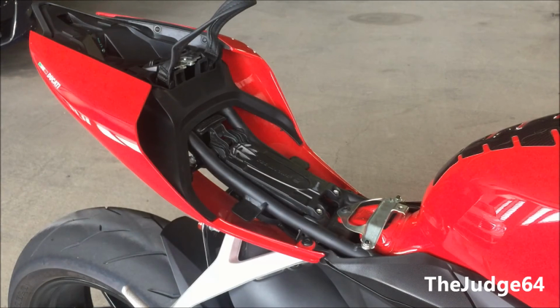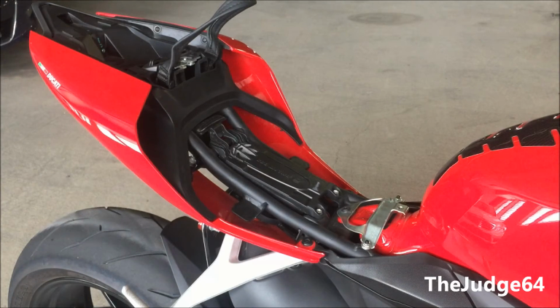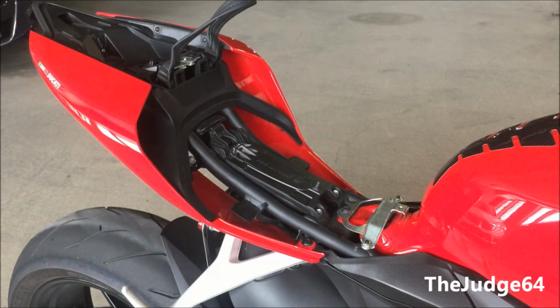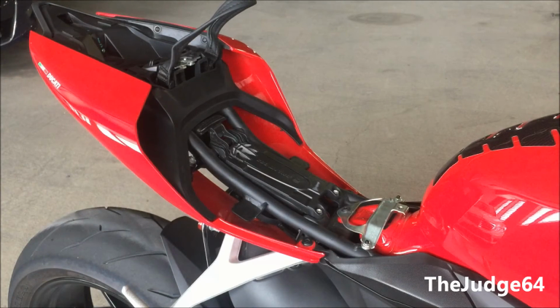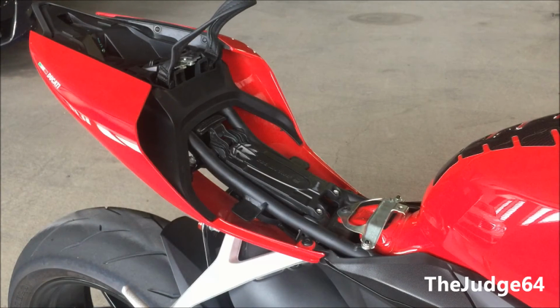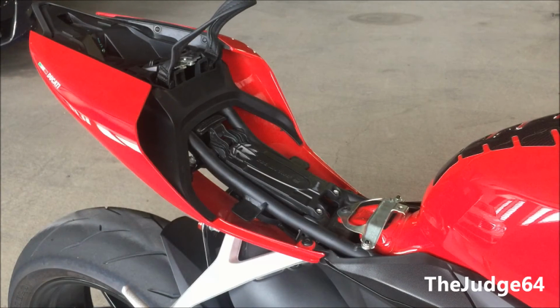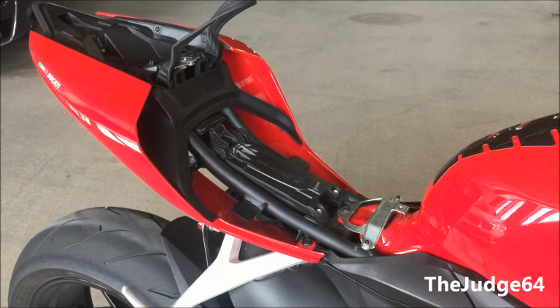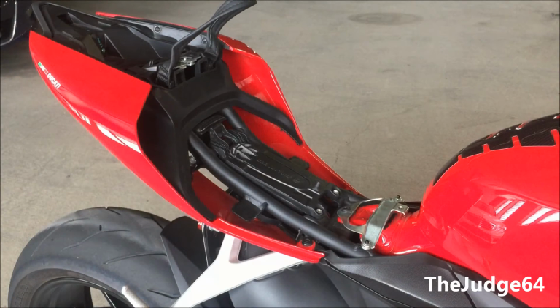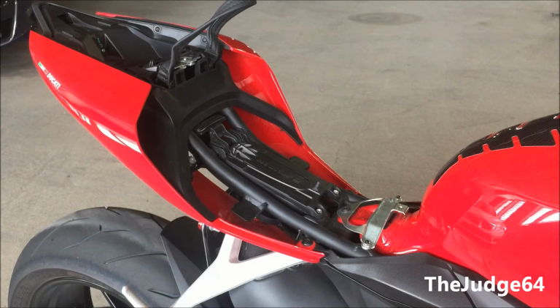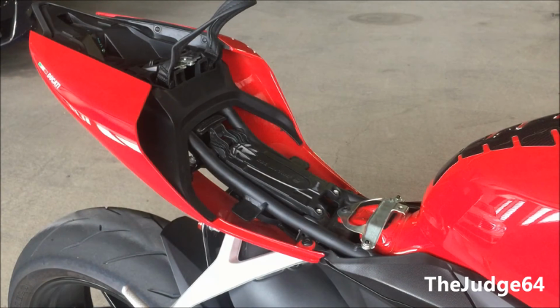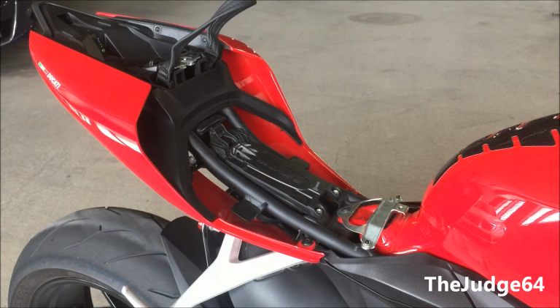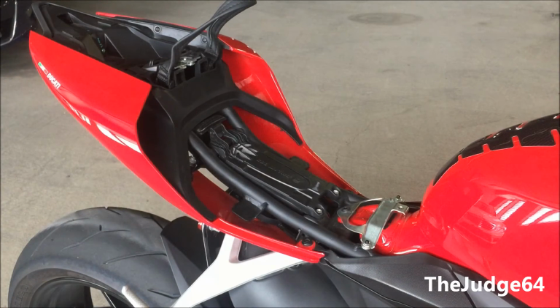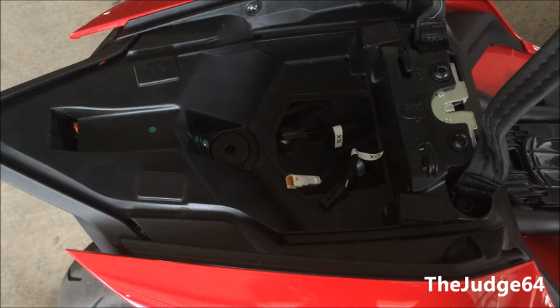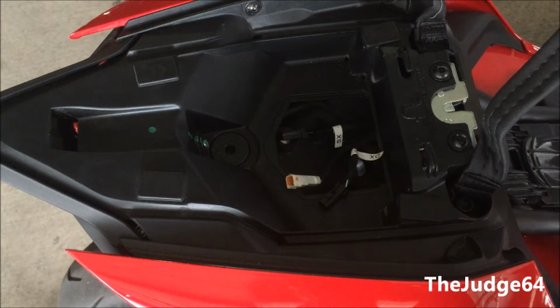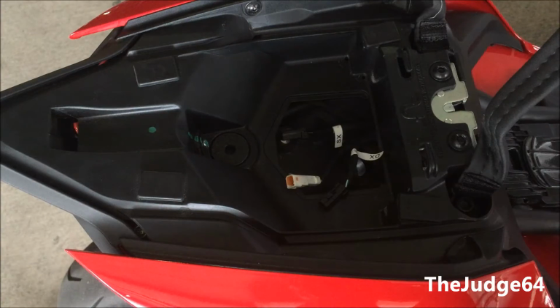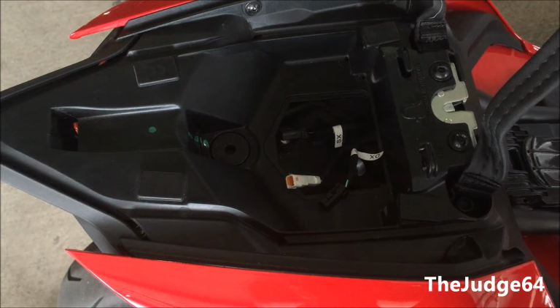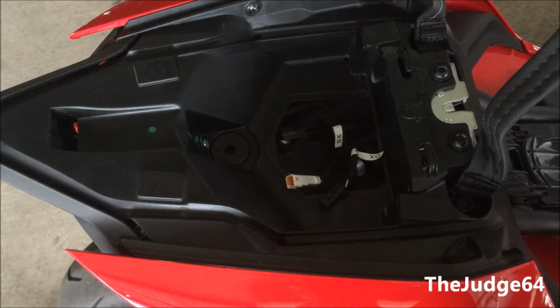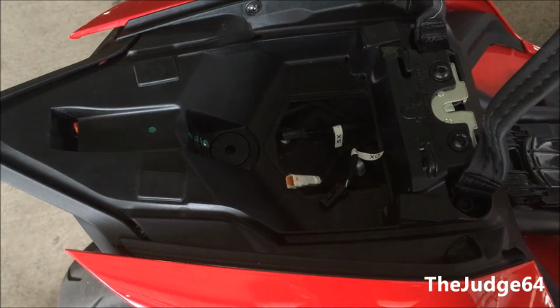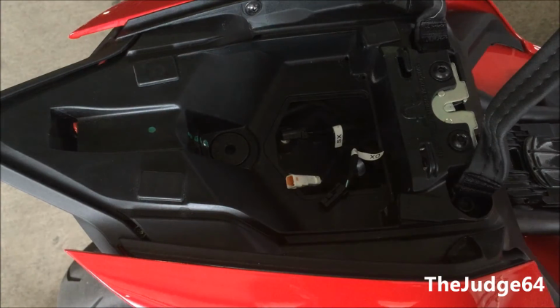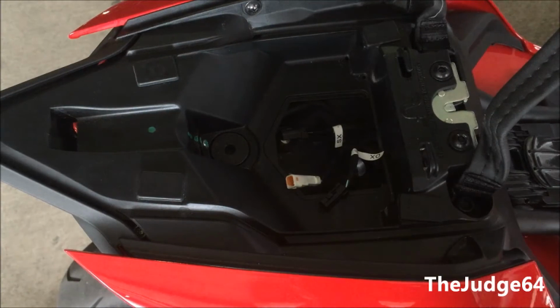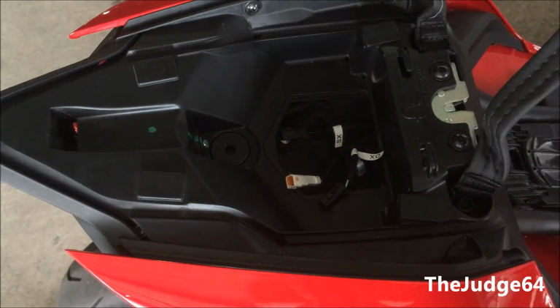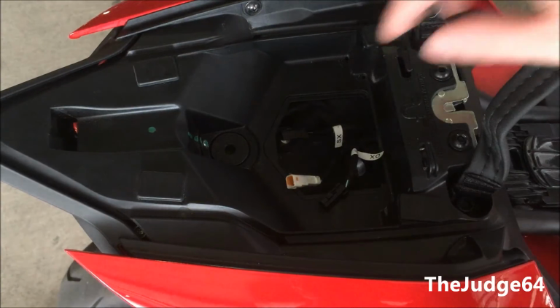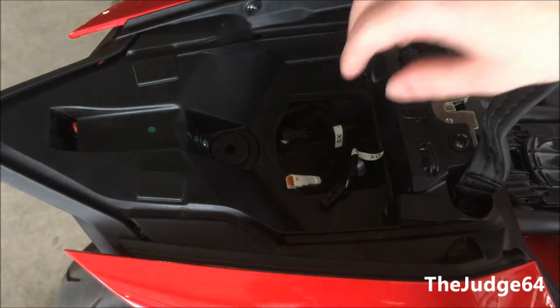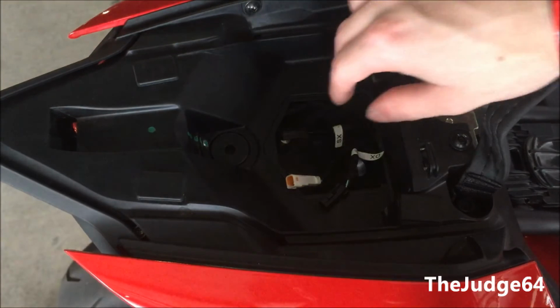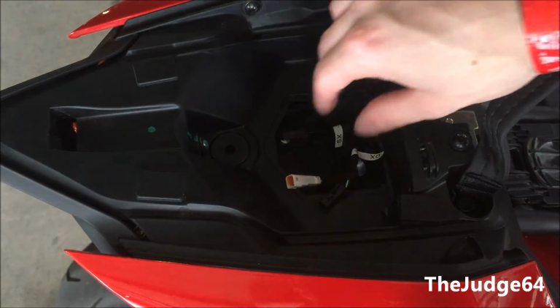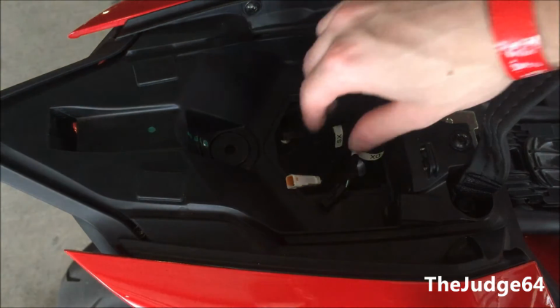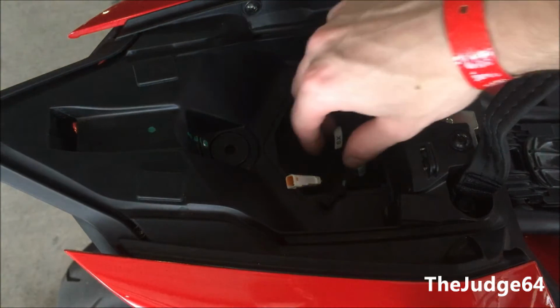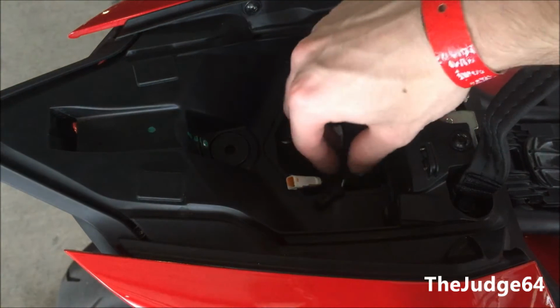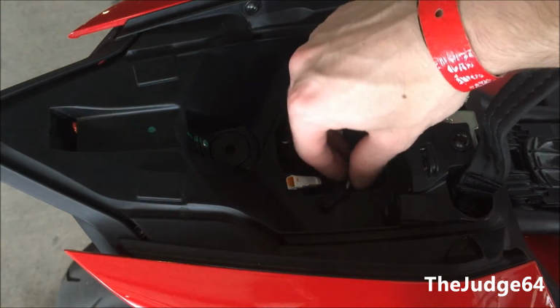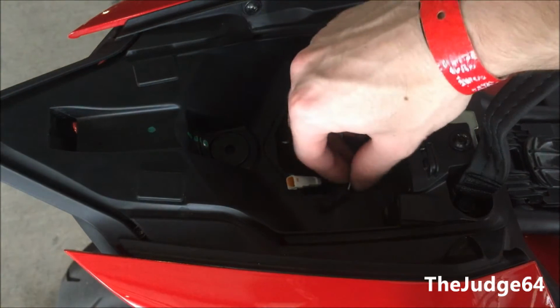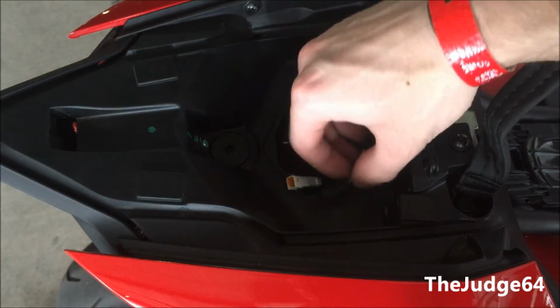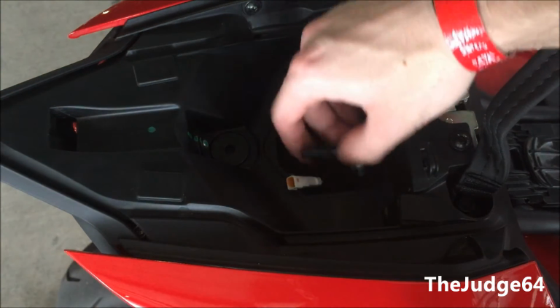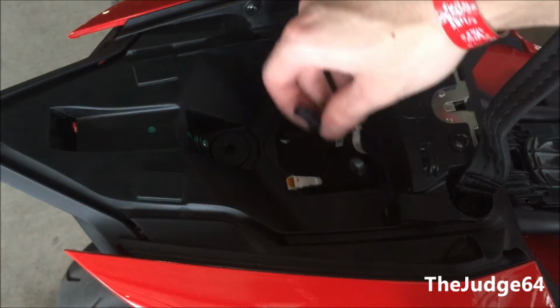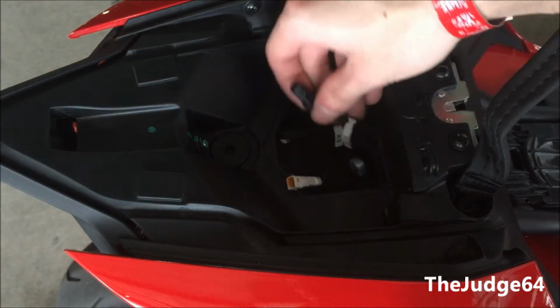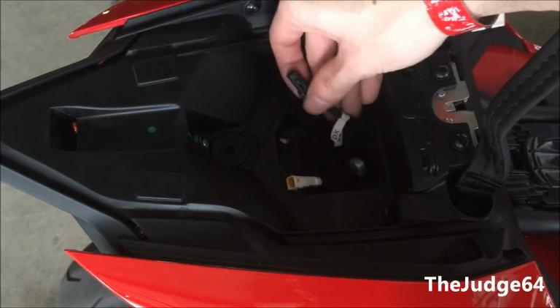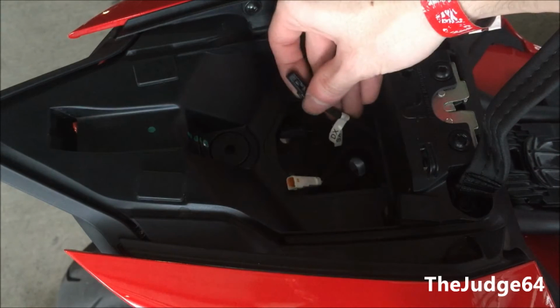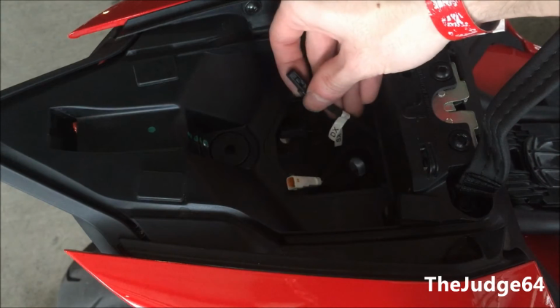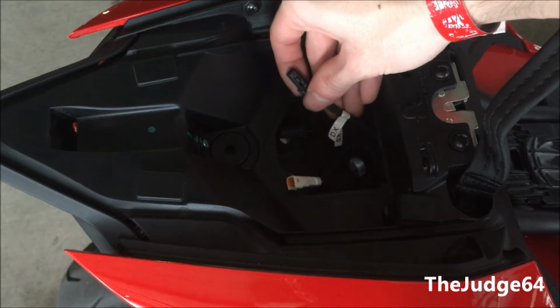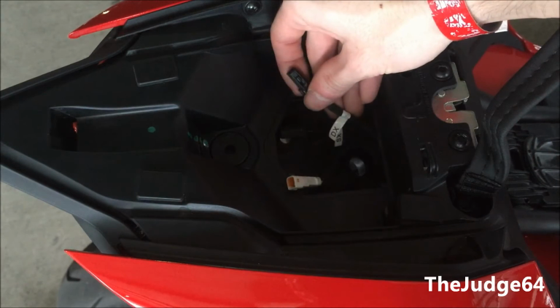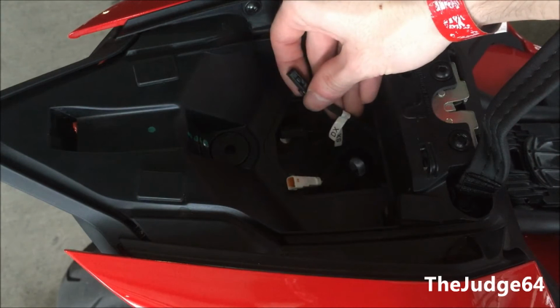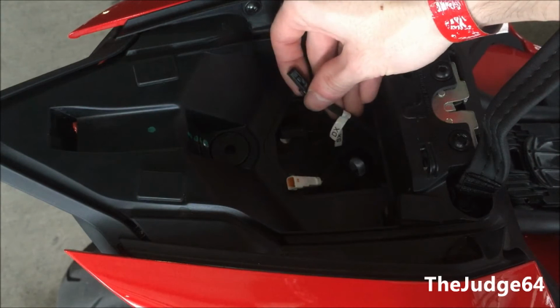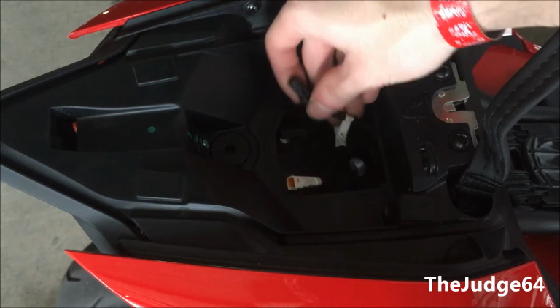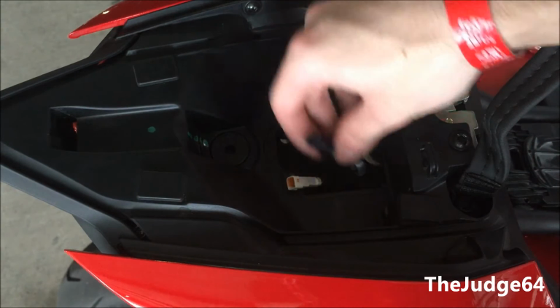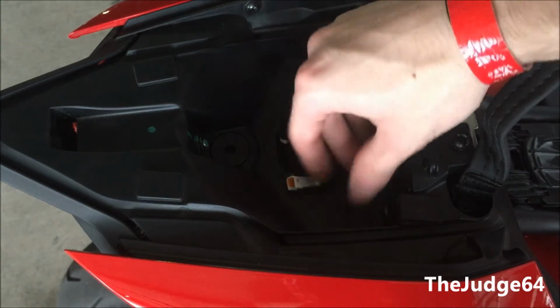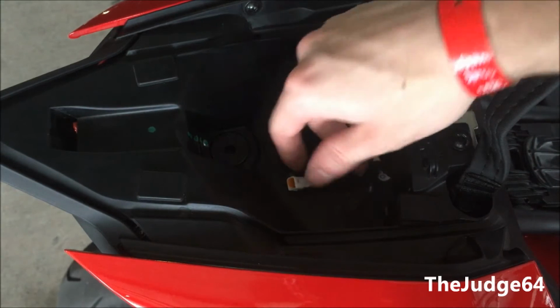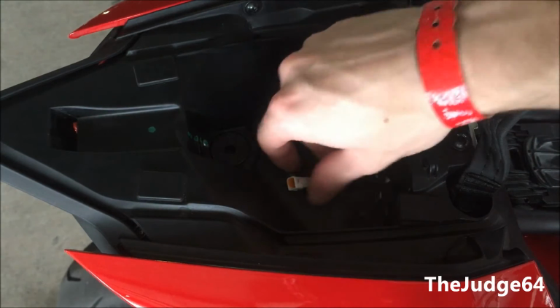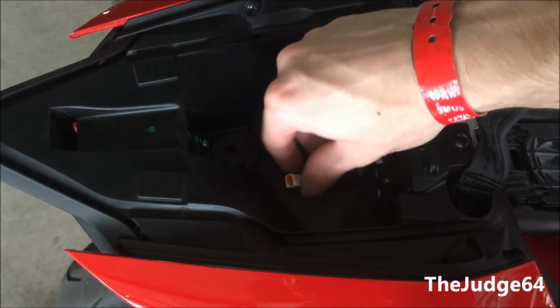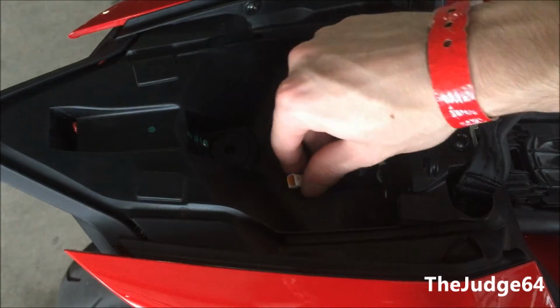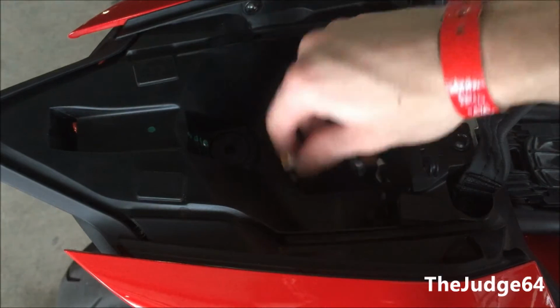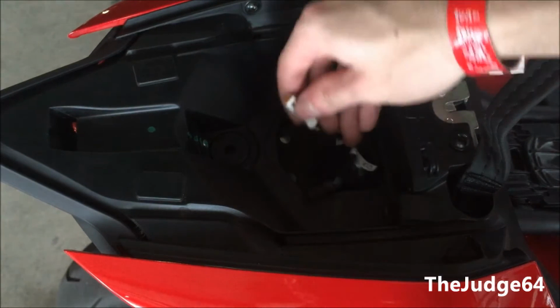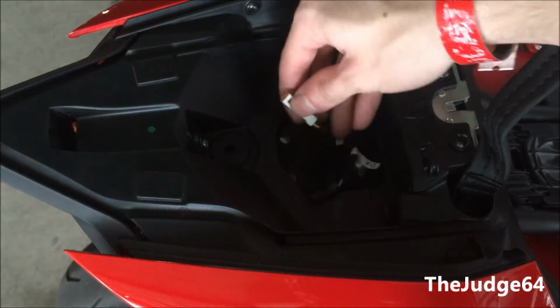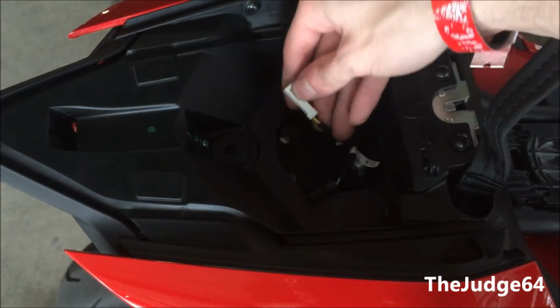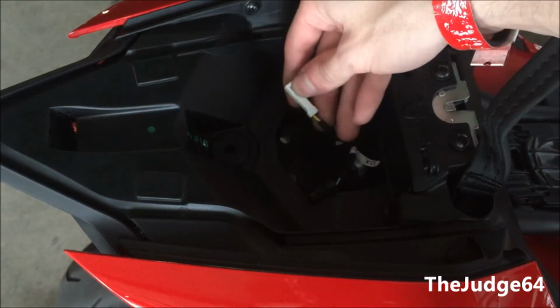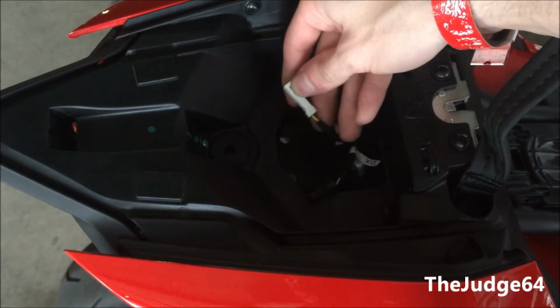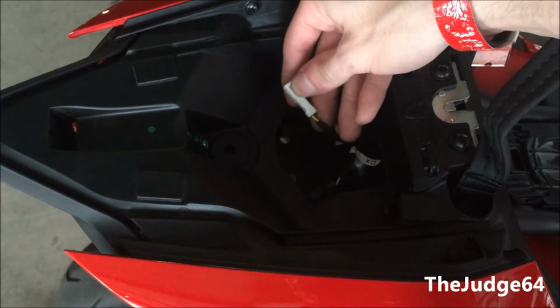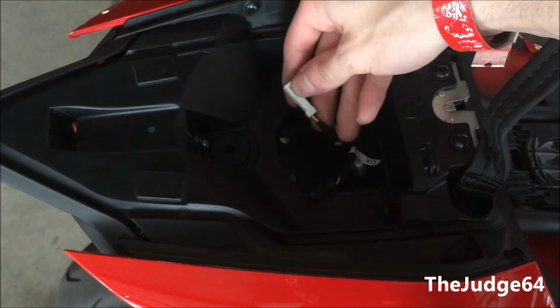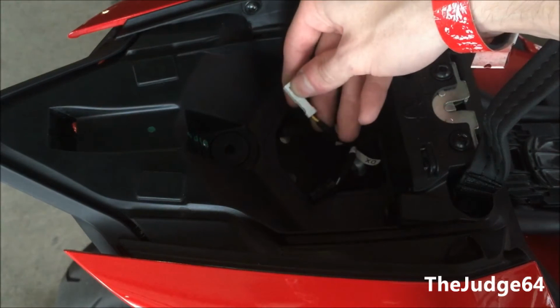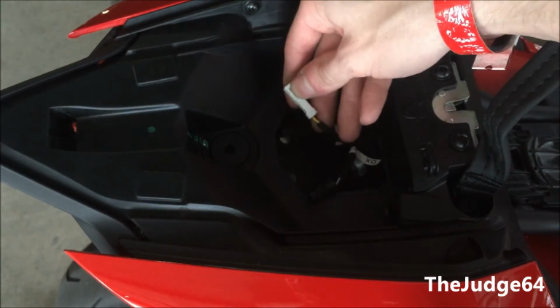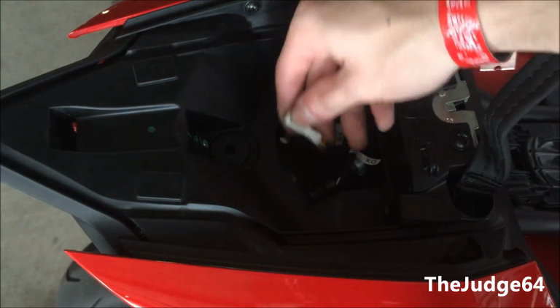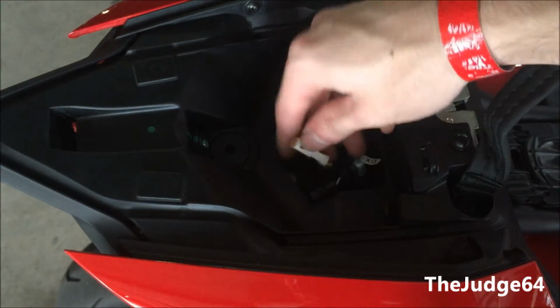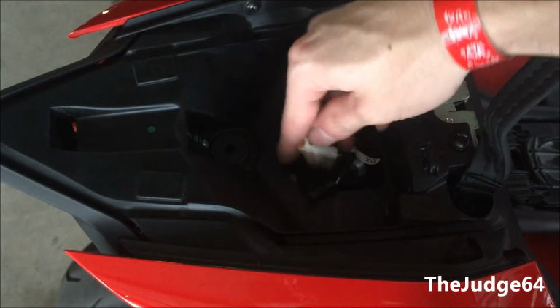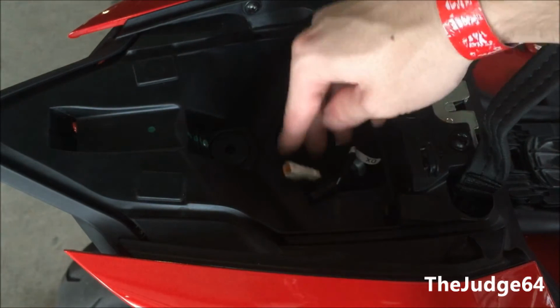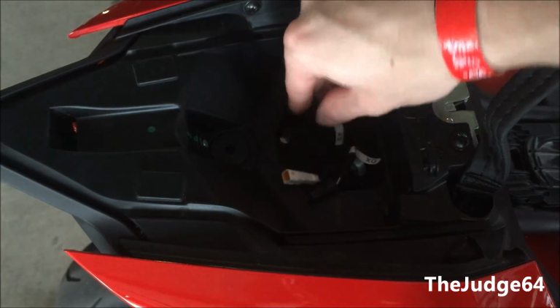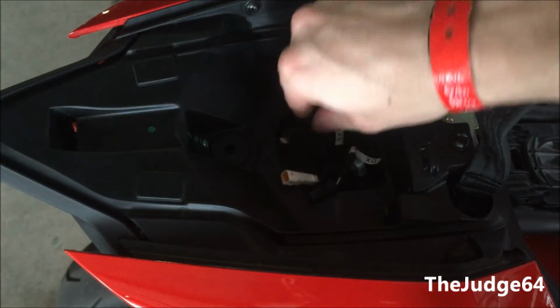After this, you're going to want to locate the wires that are going to be underneath this small little latch underneath the rear seat.